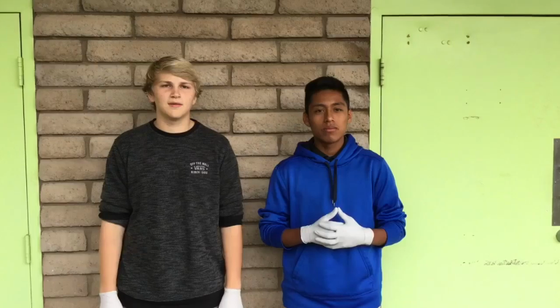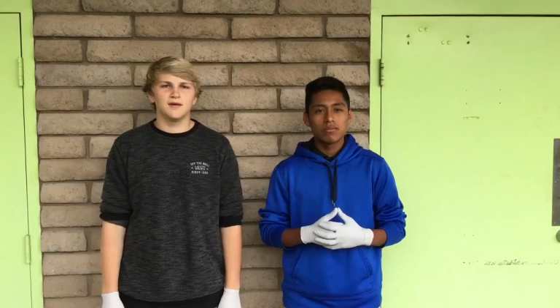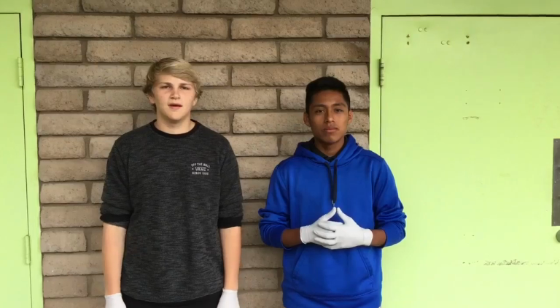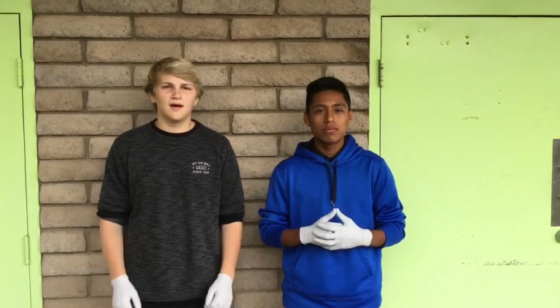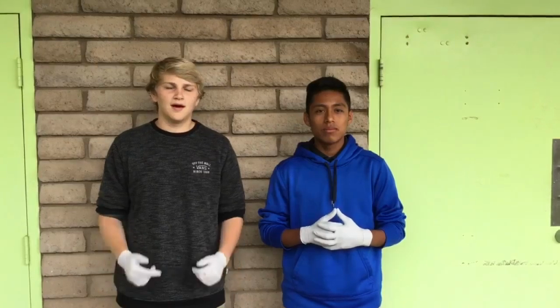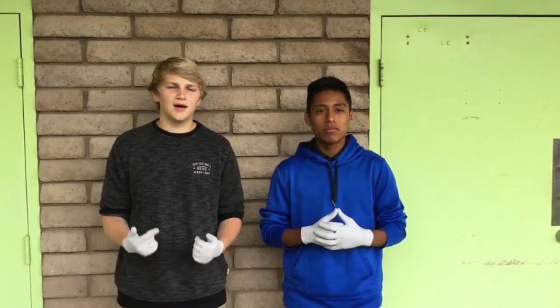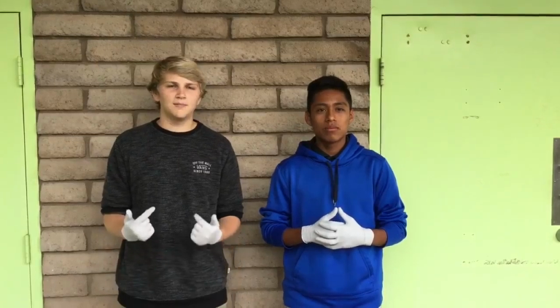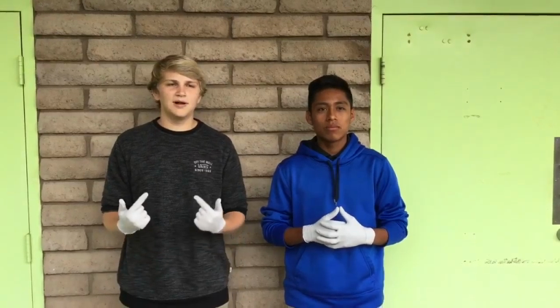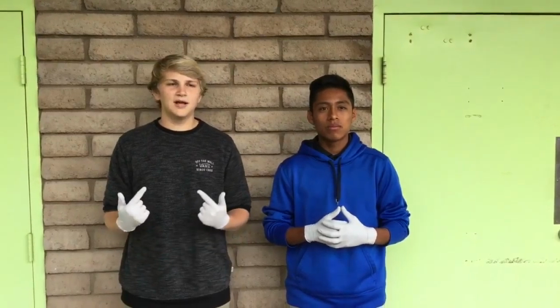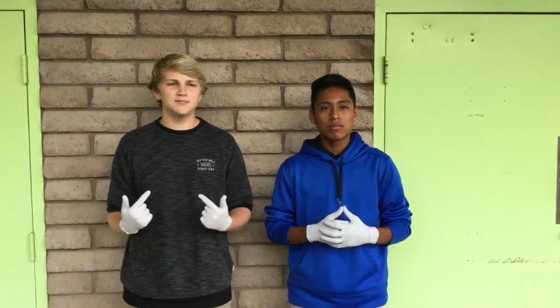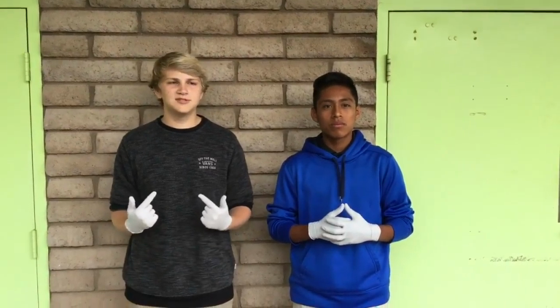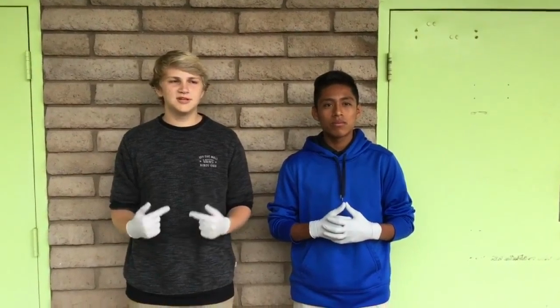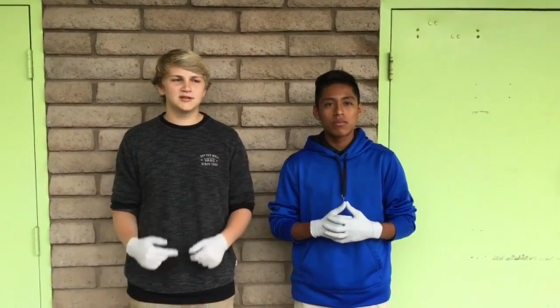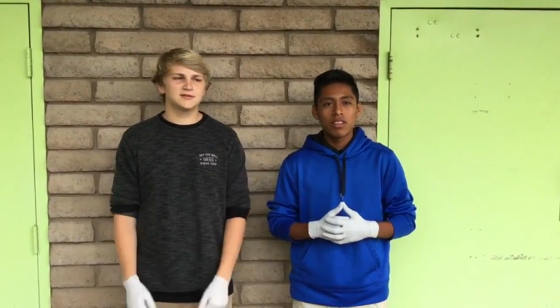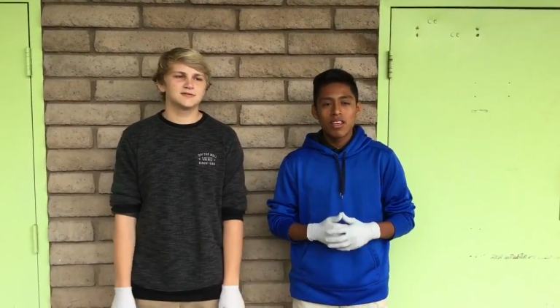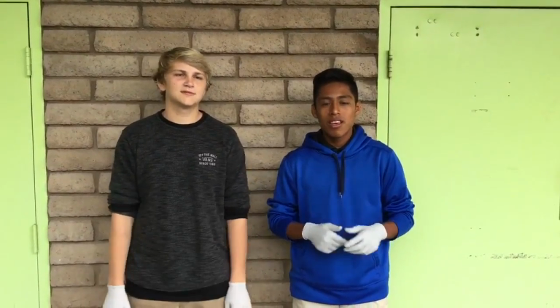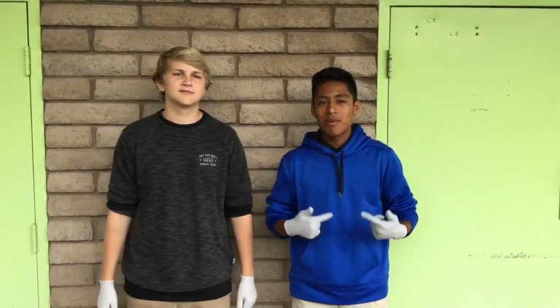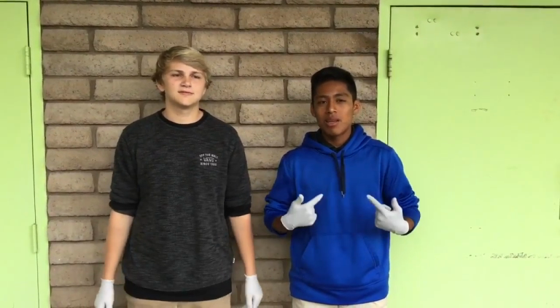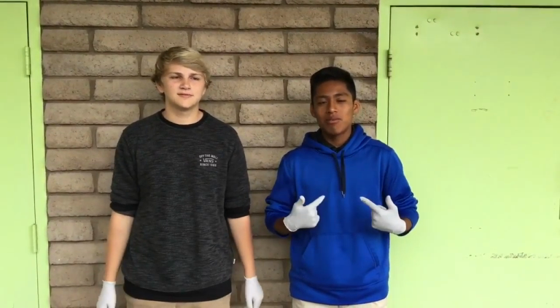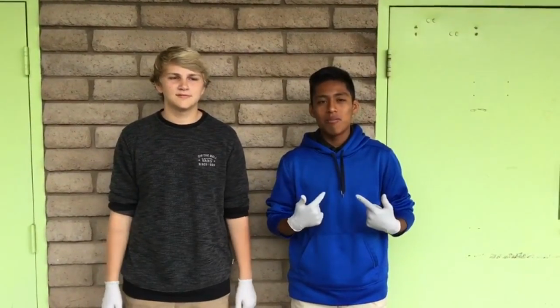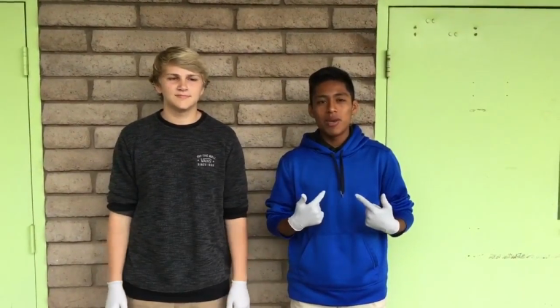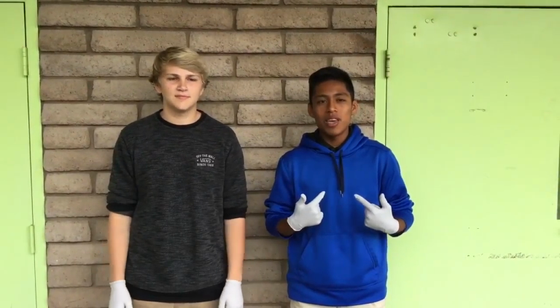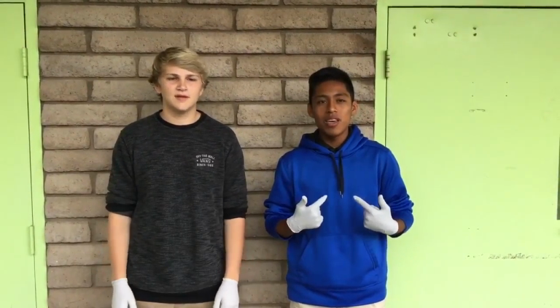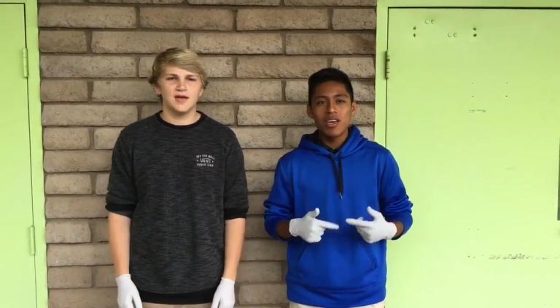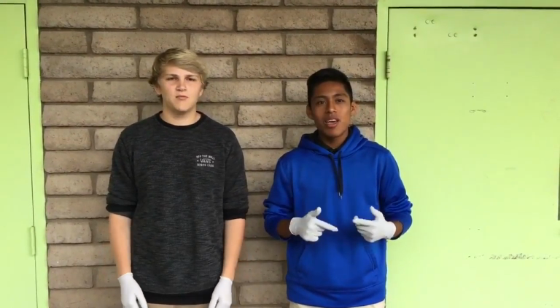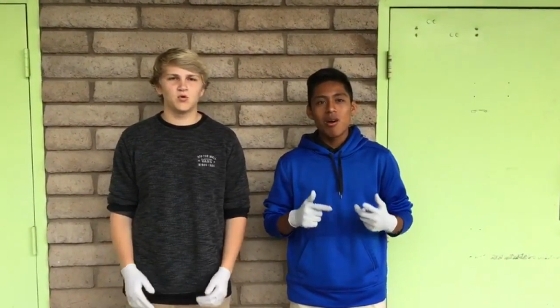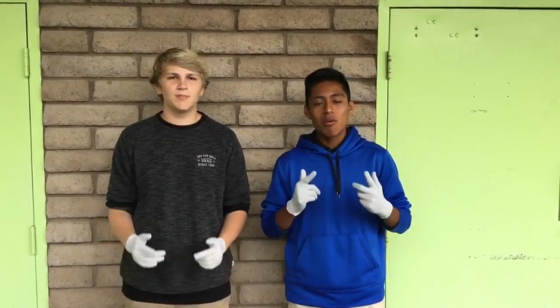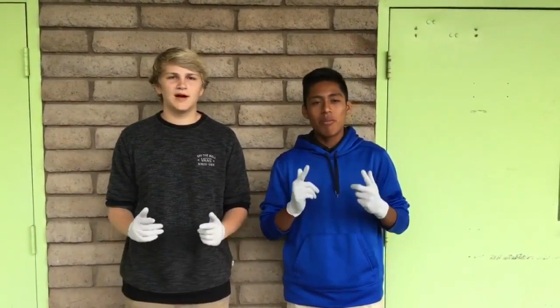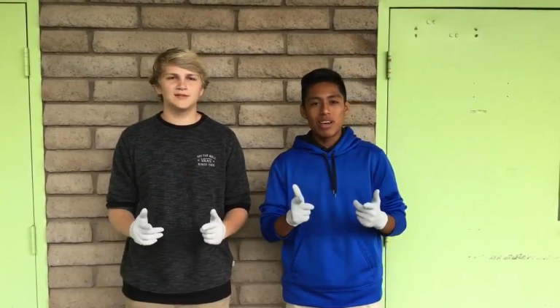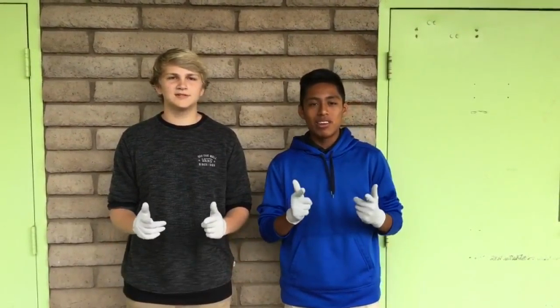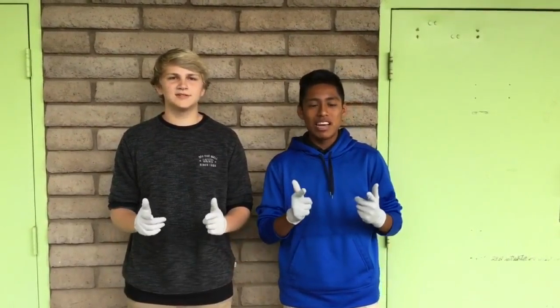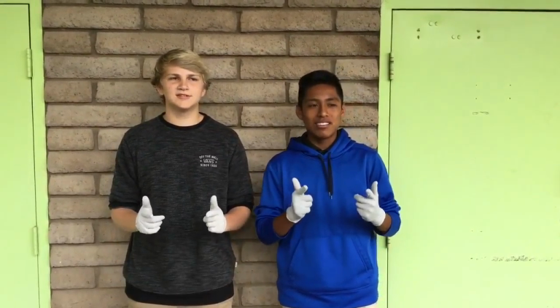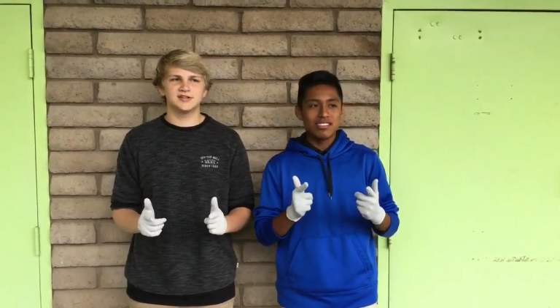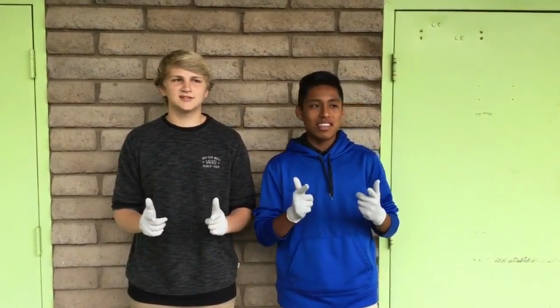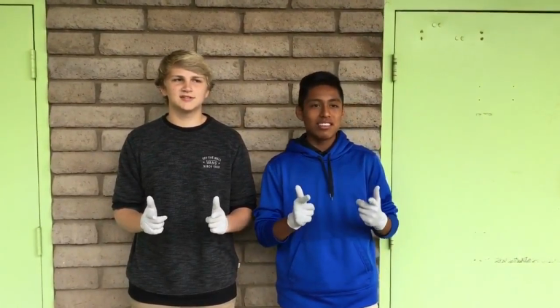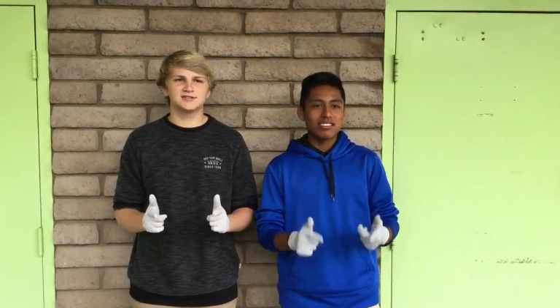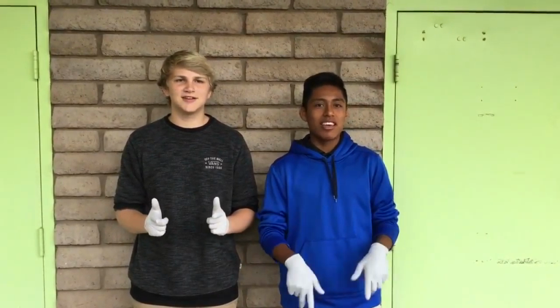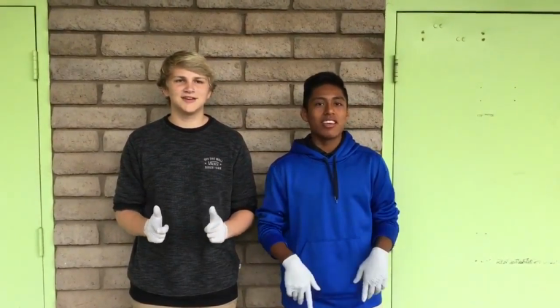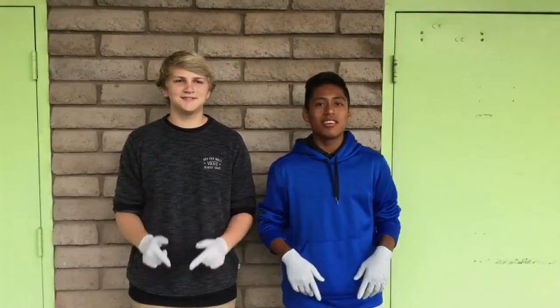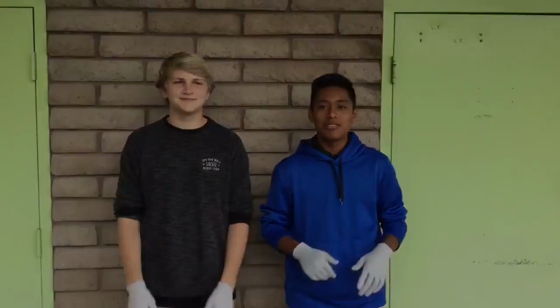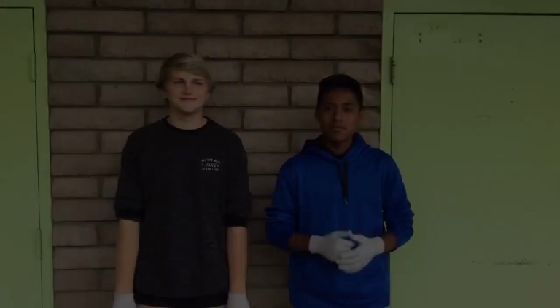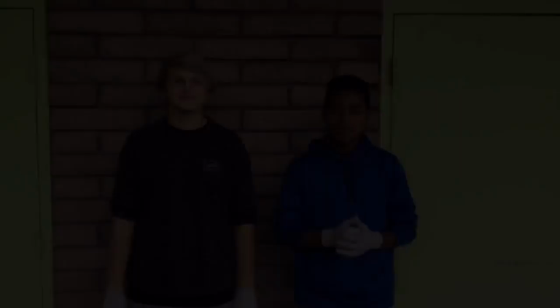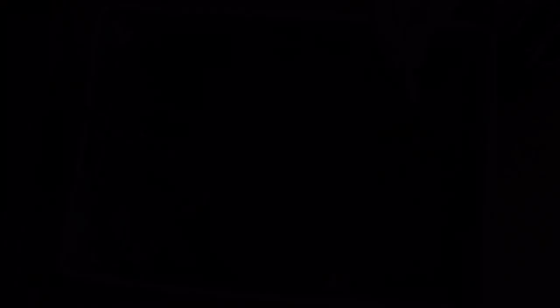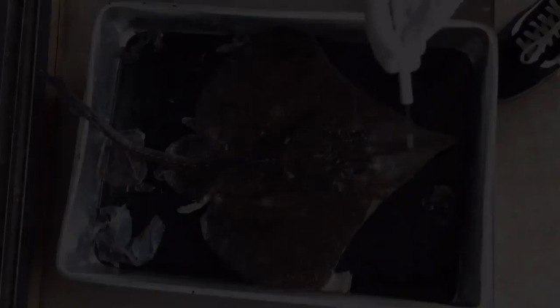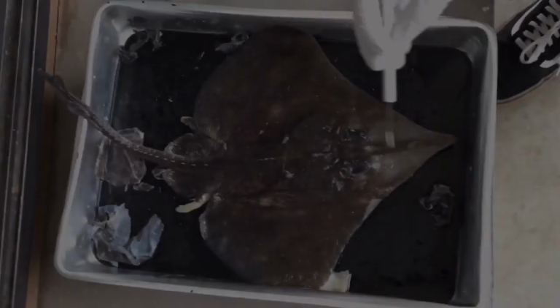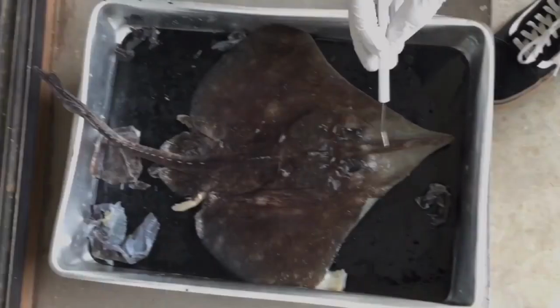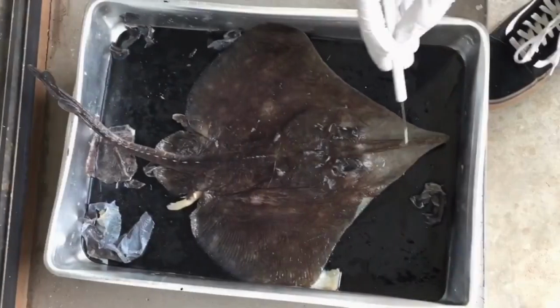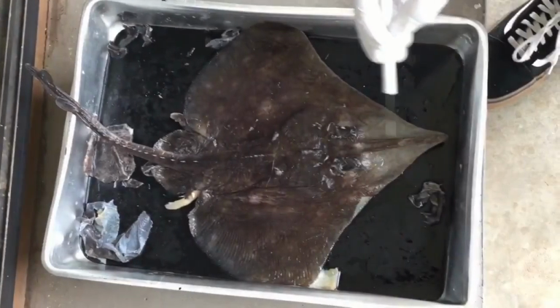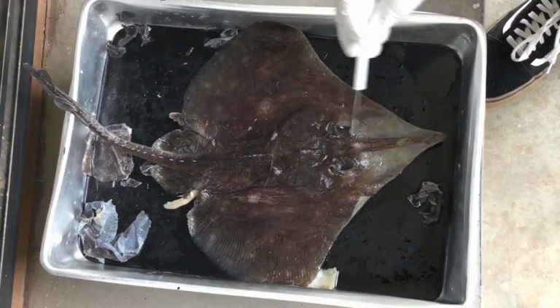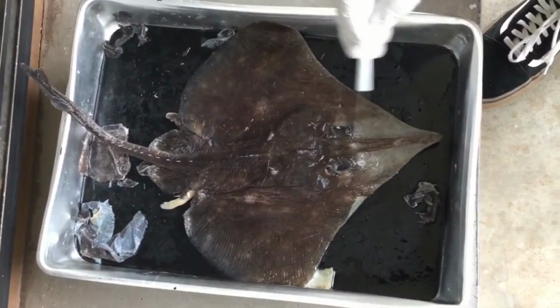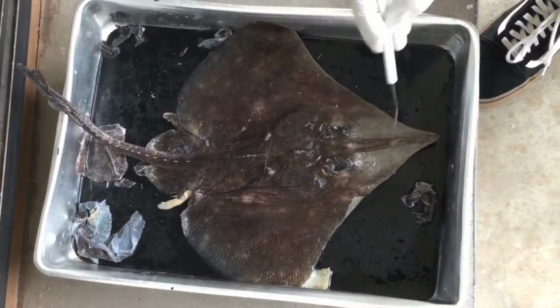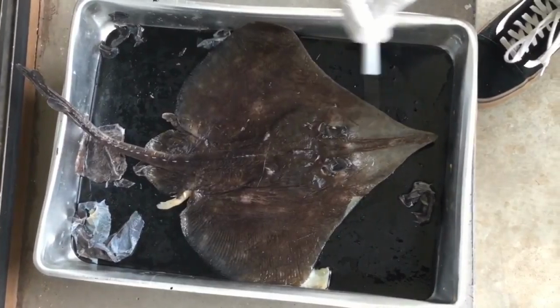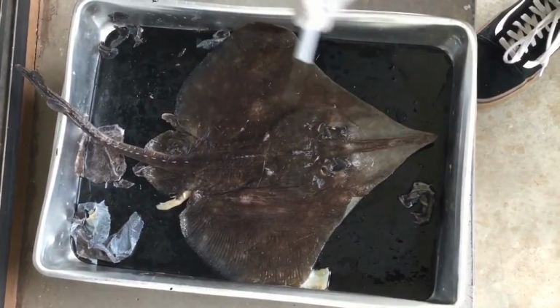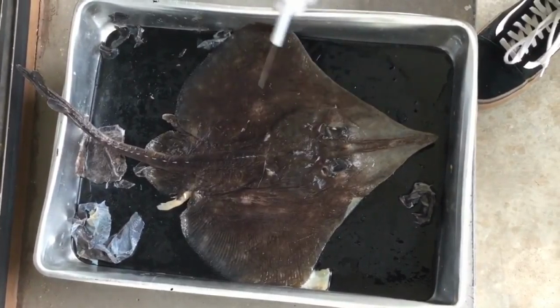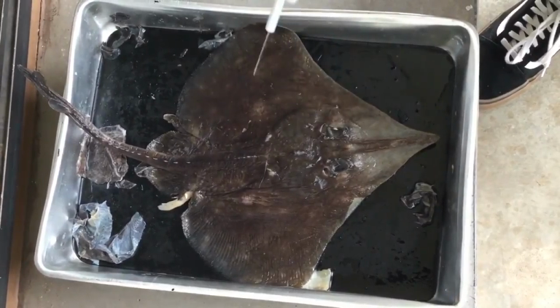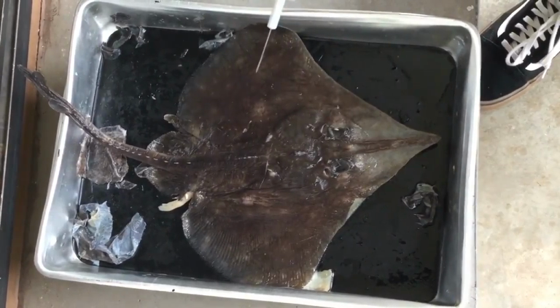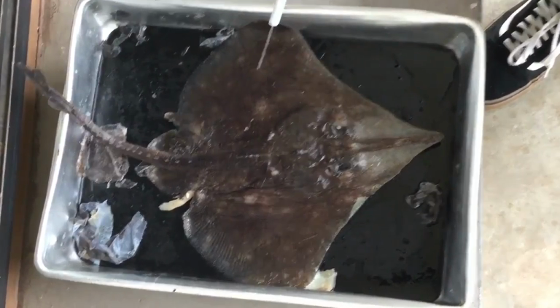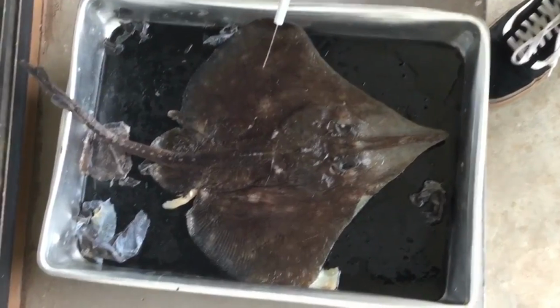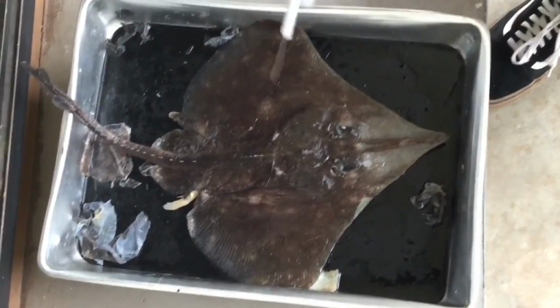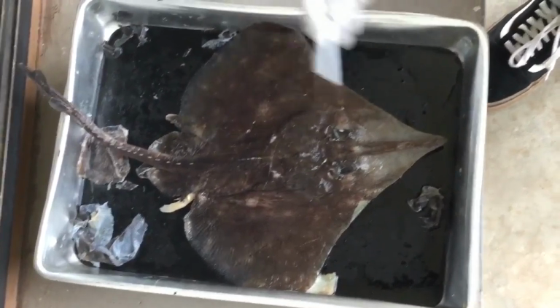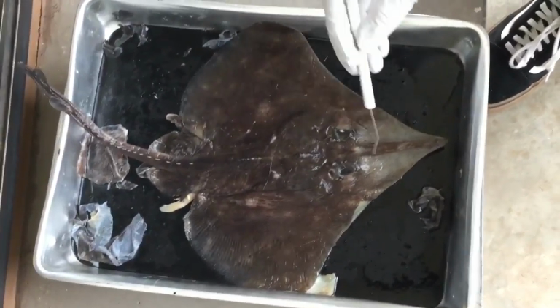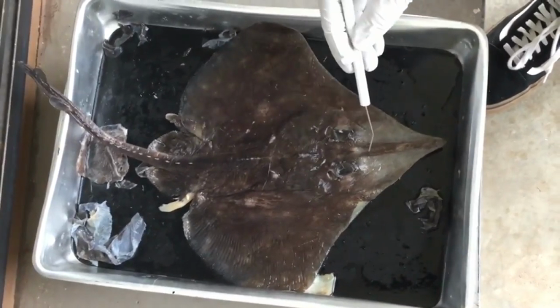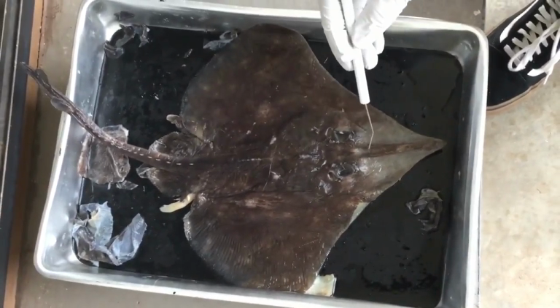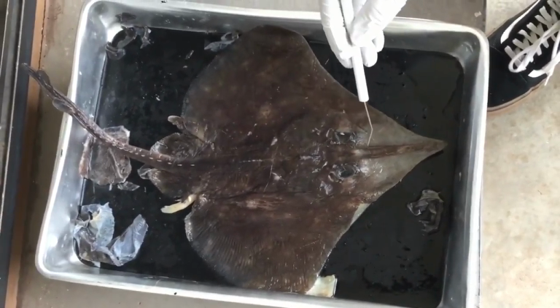Hi, my name is Nick. My name is DP and we're about to dissect a skate. I'm Nick and I'm doing the external part of the skate.